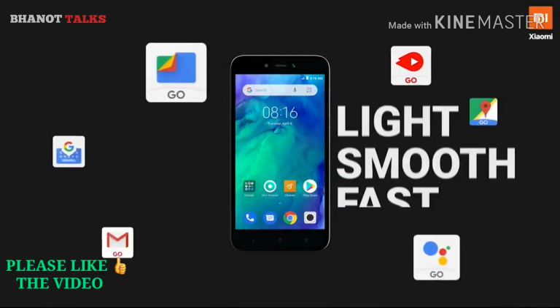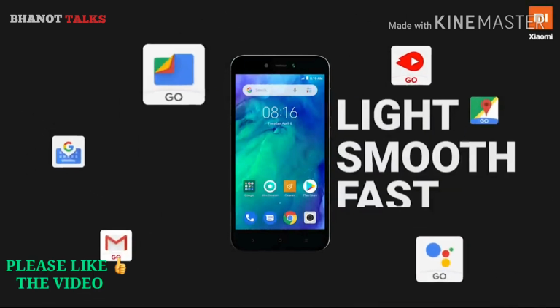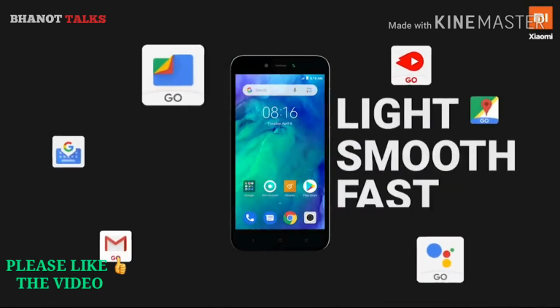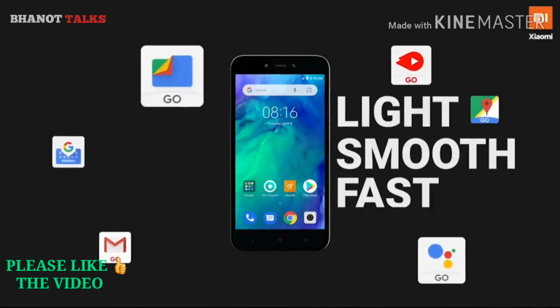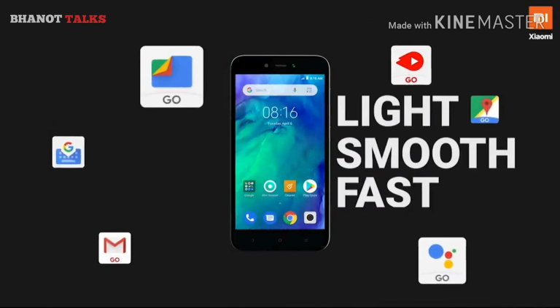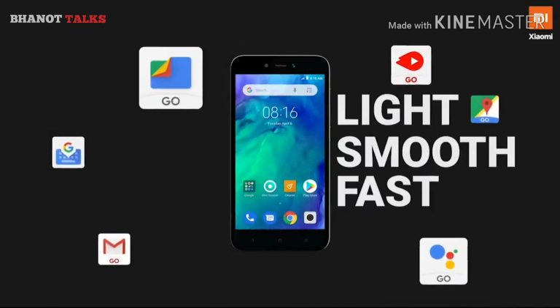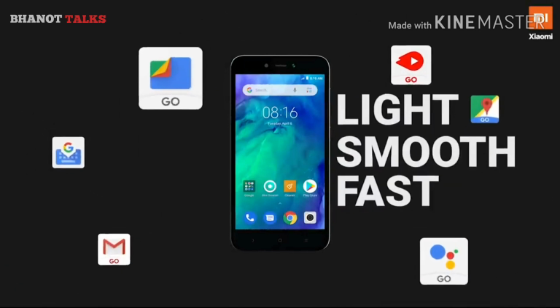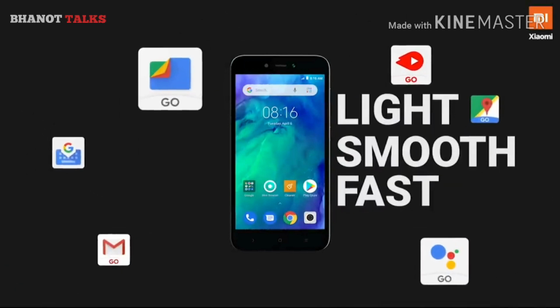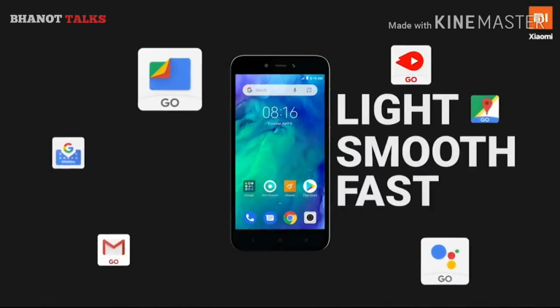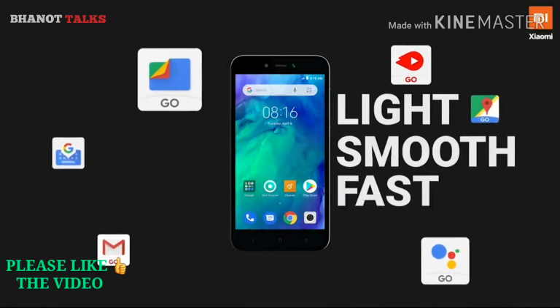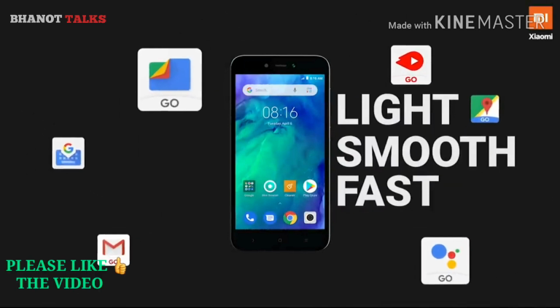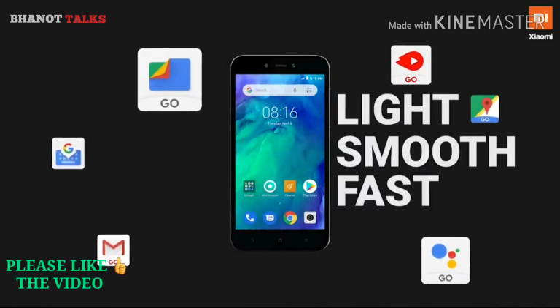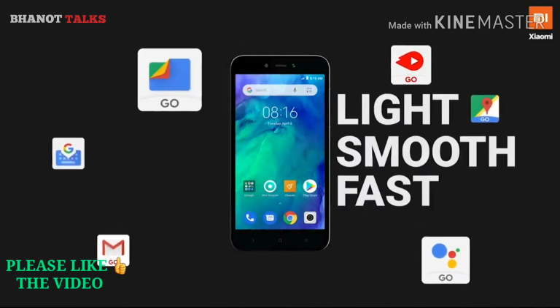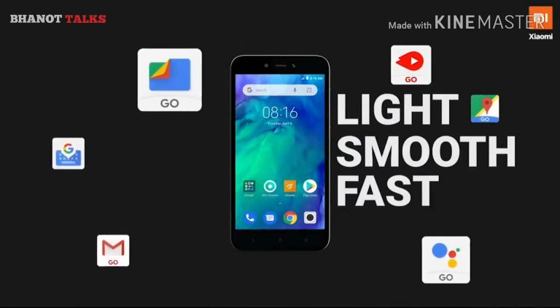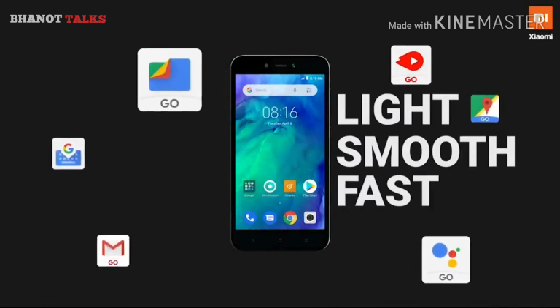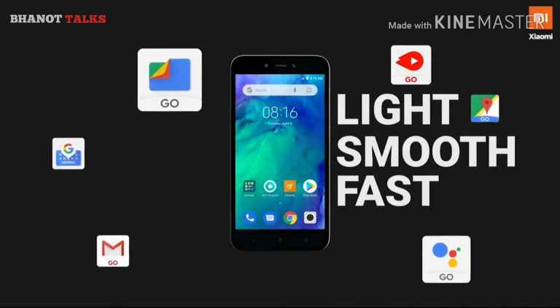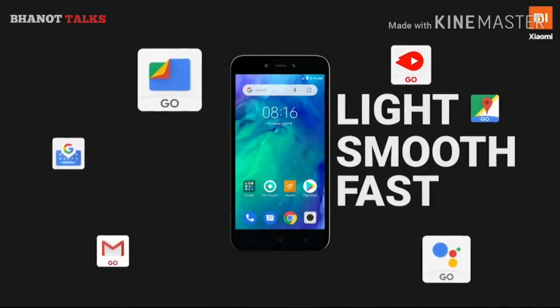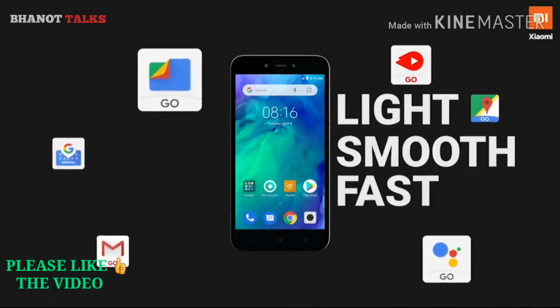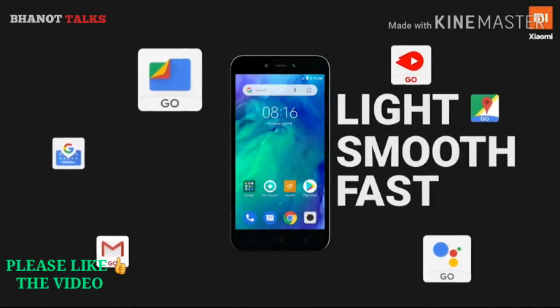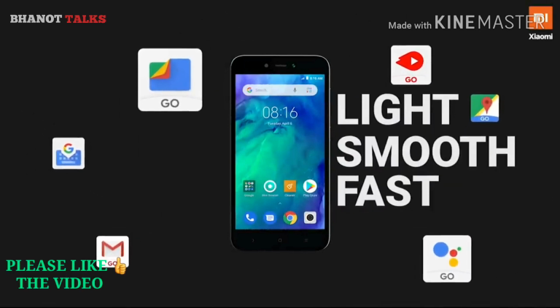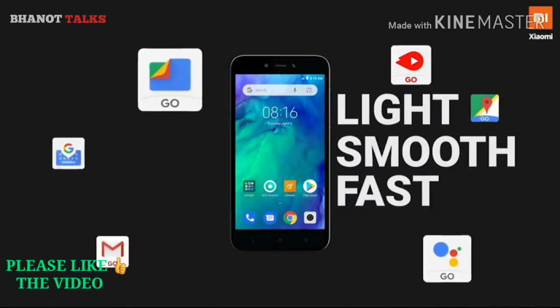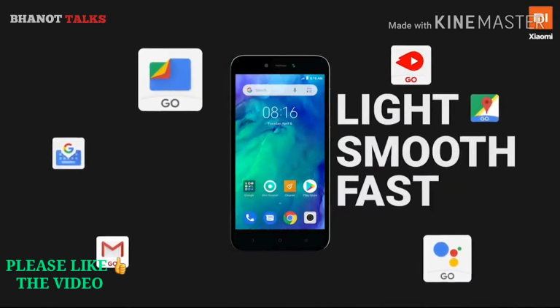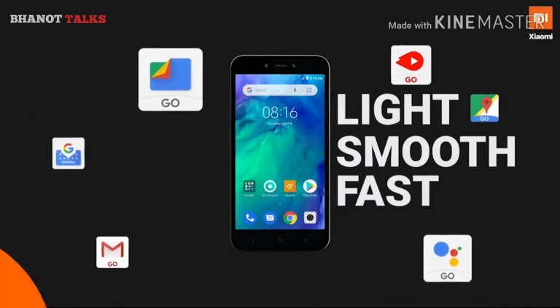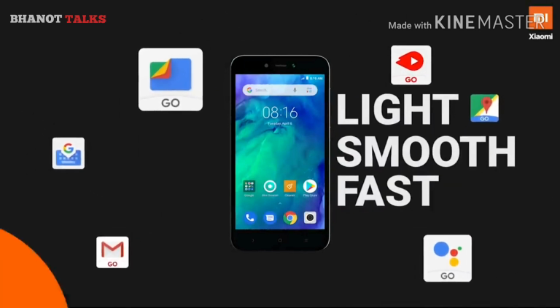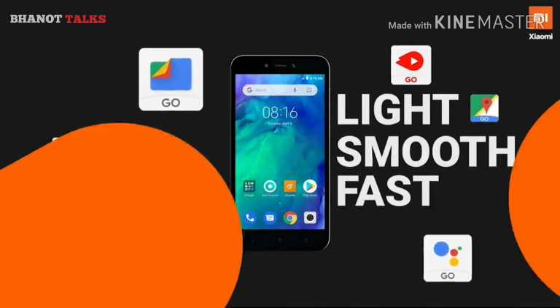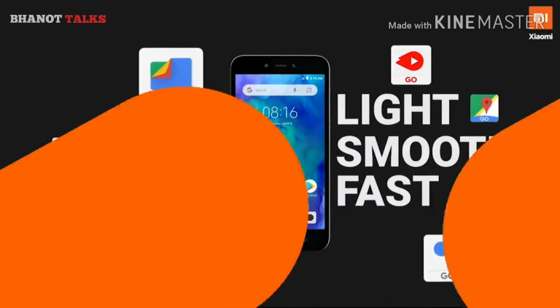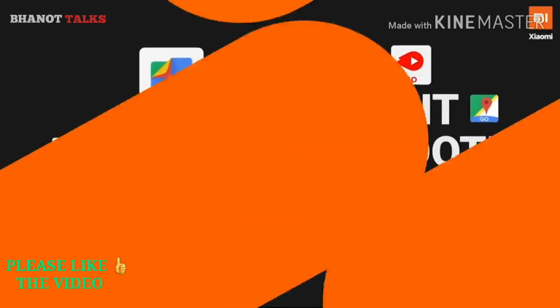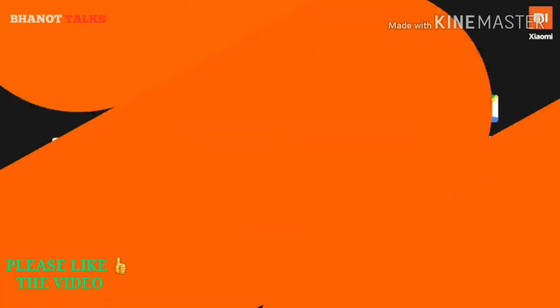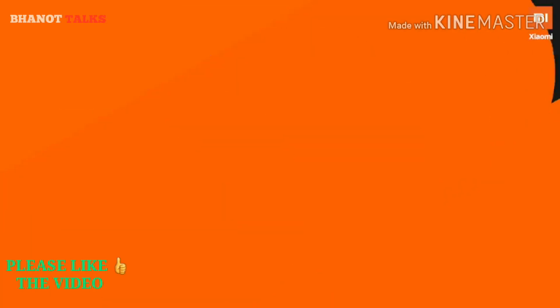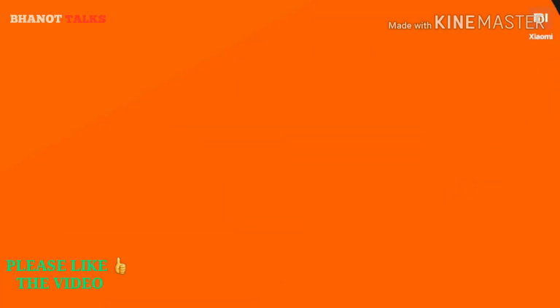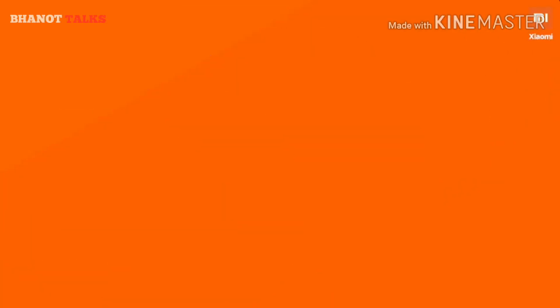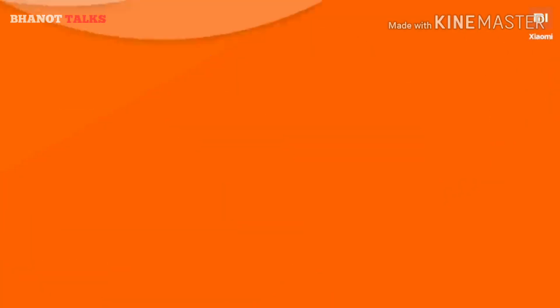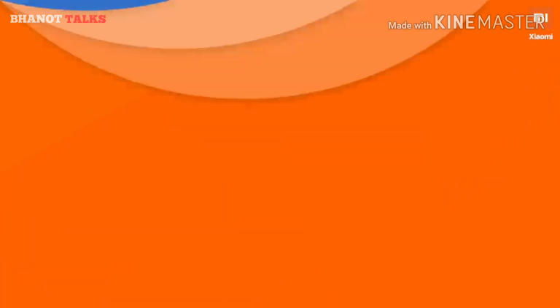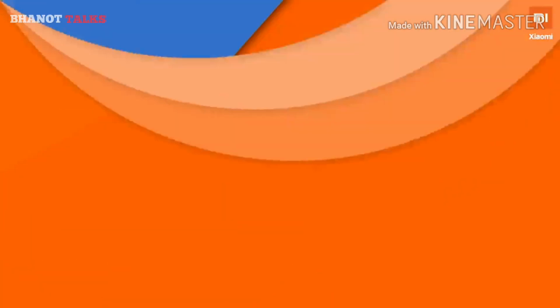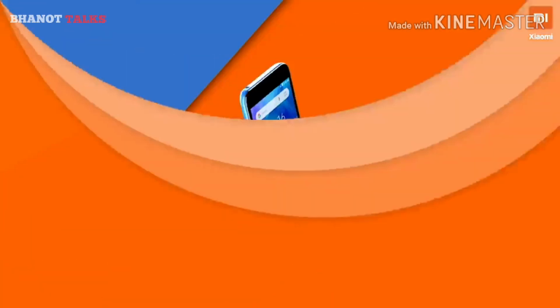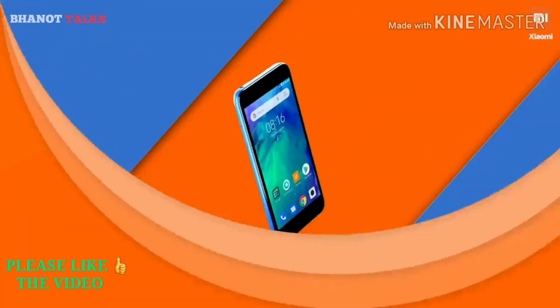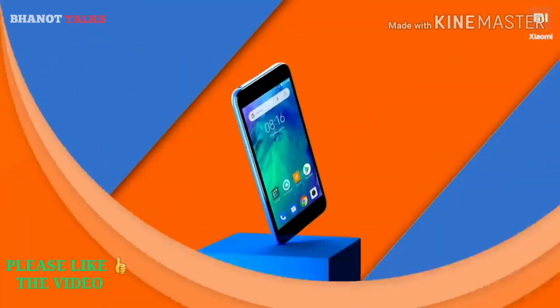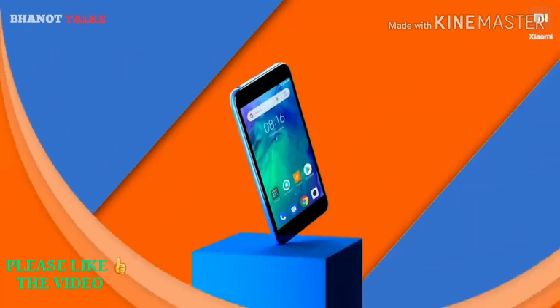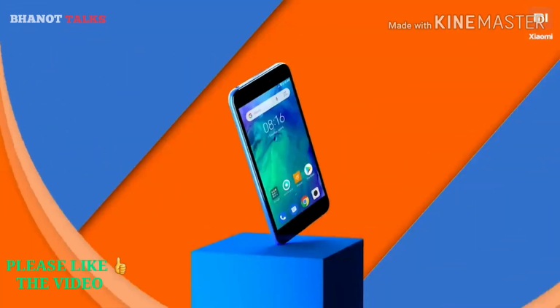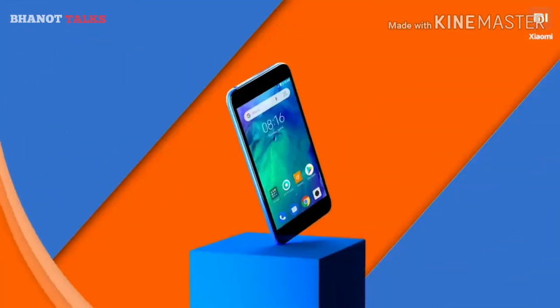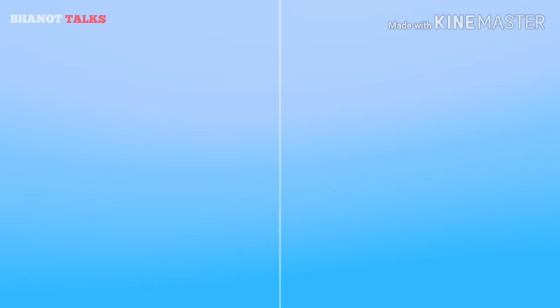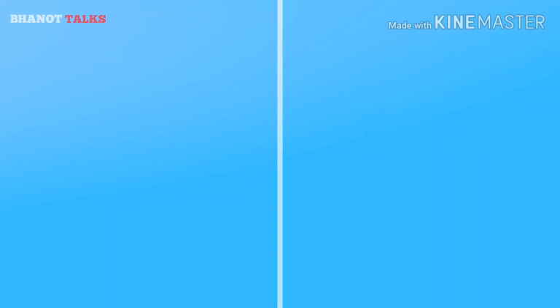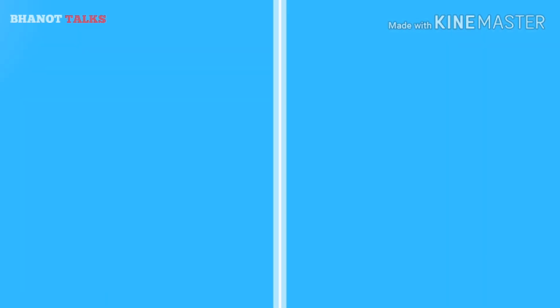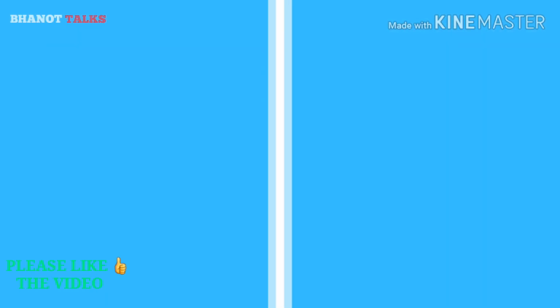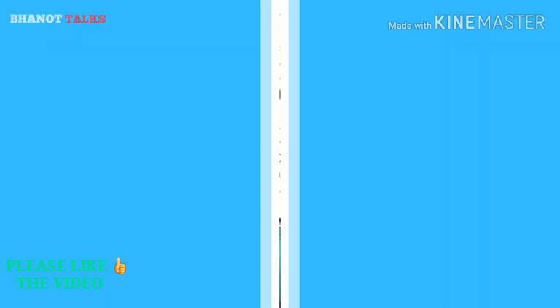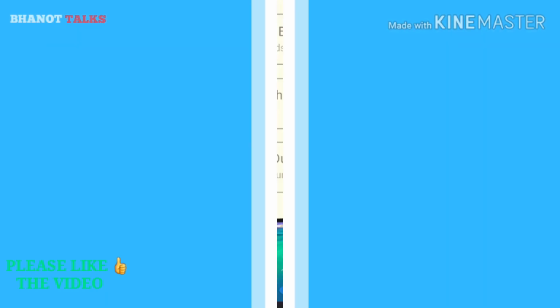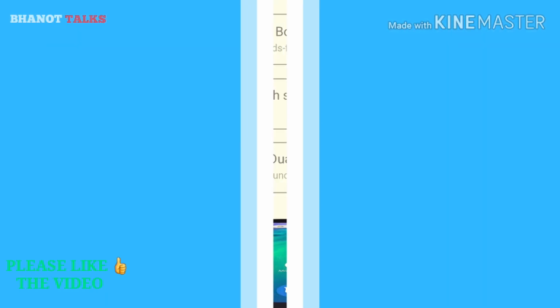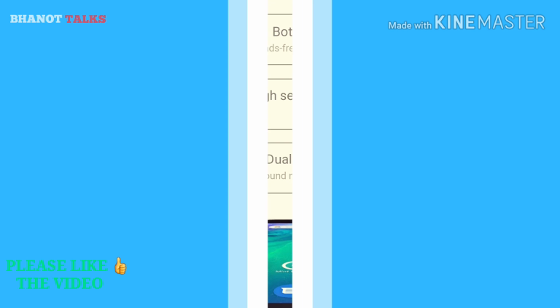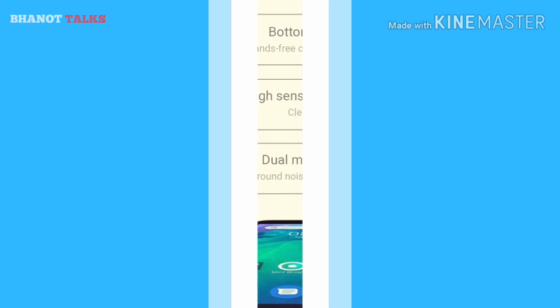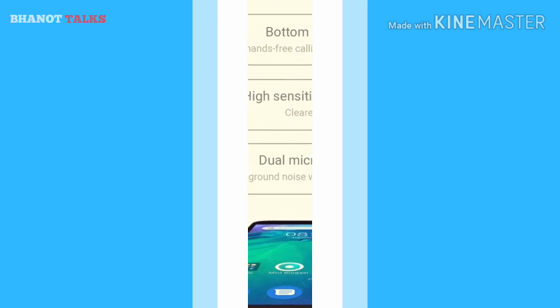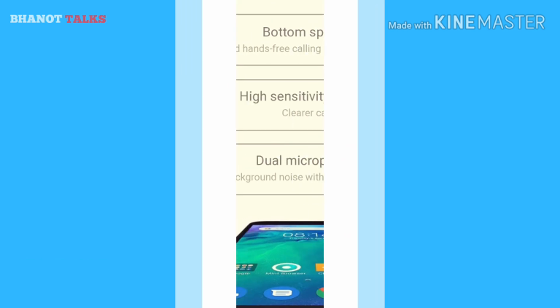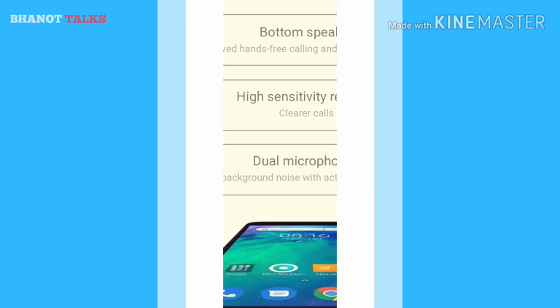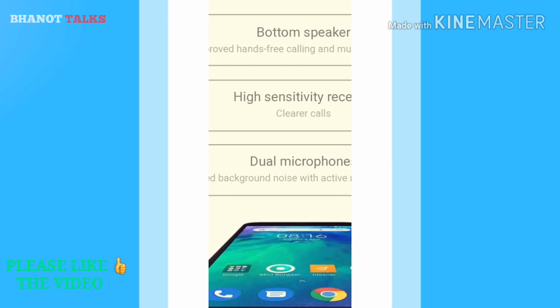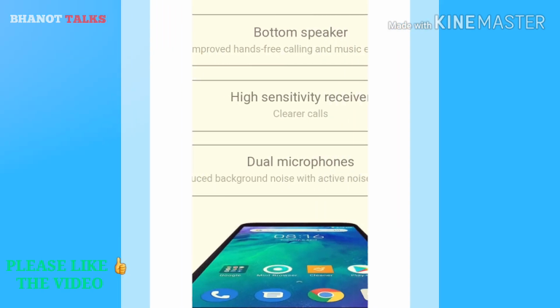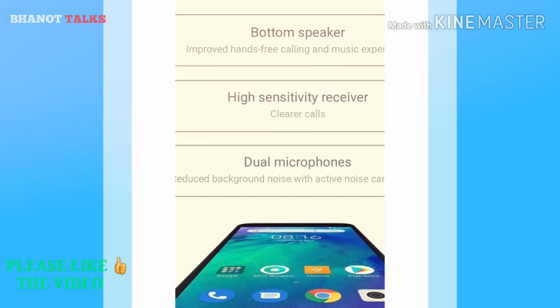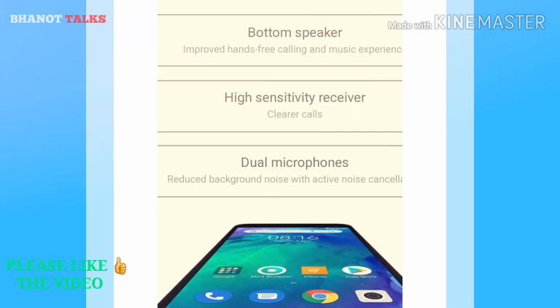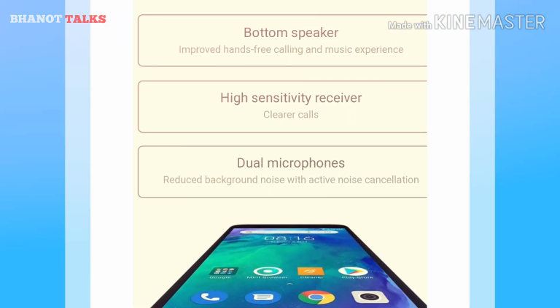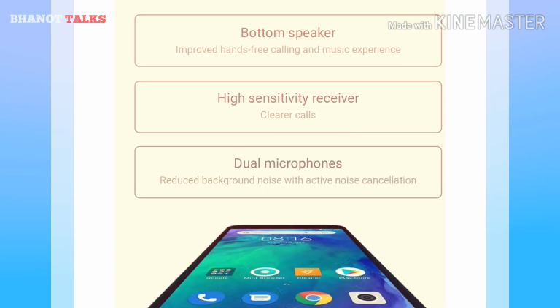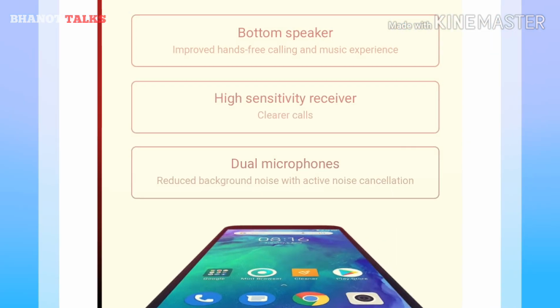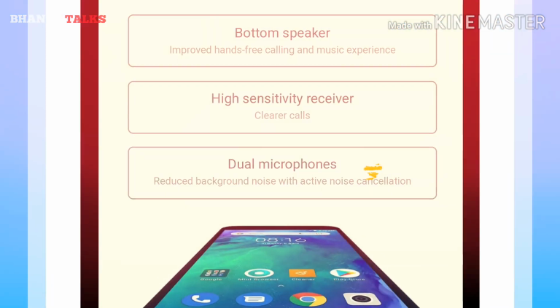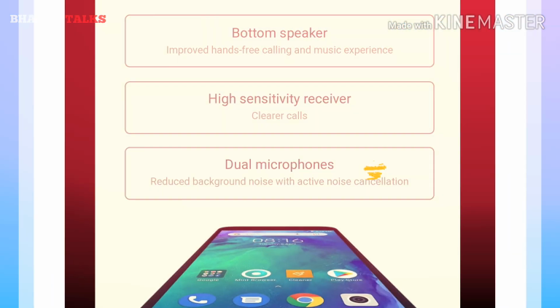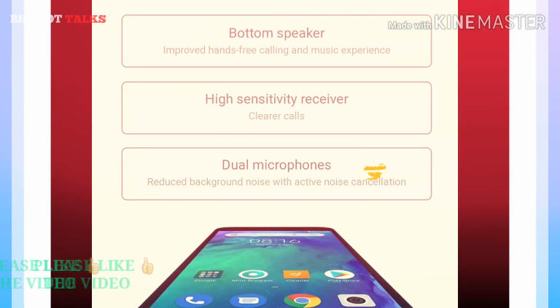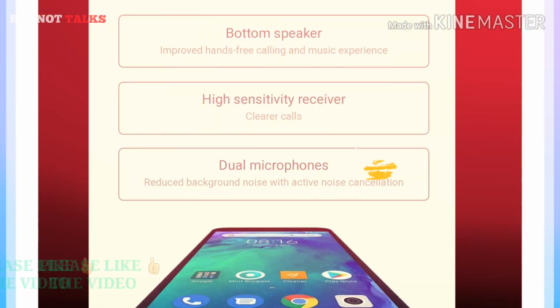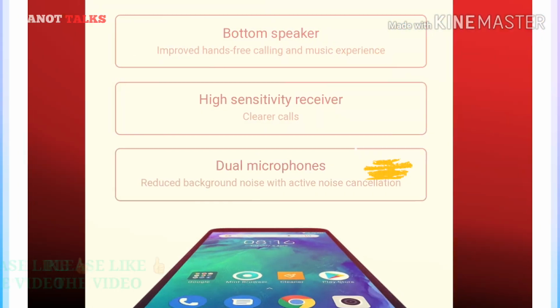Redmi Go has Android Go Lite version installed along with Go versions of all the popular apps from Google.